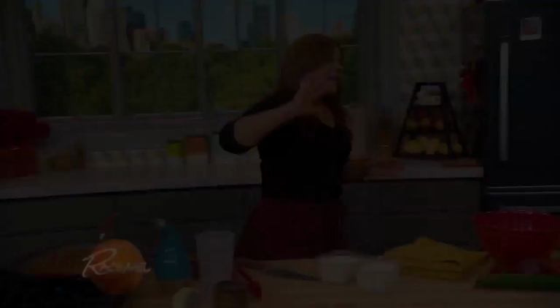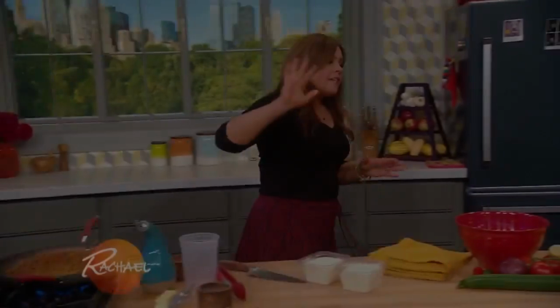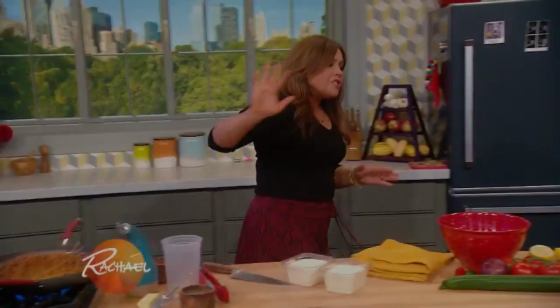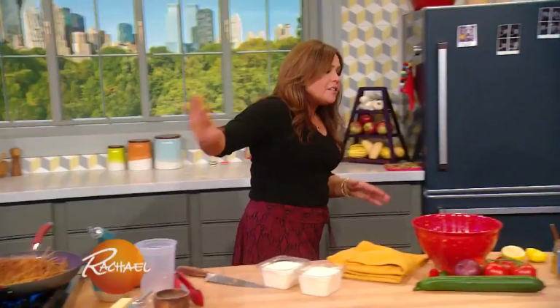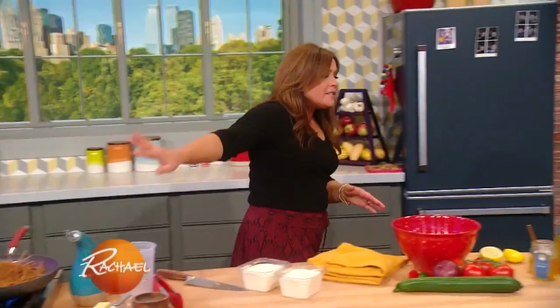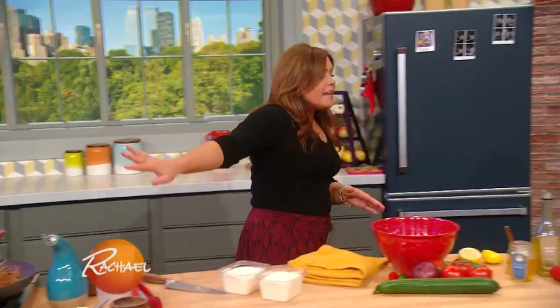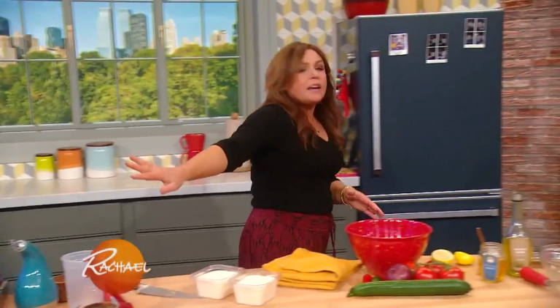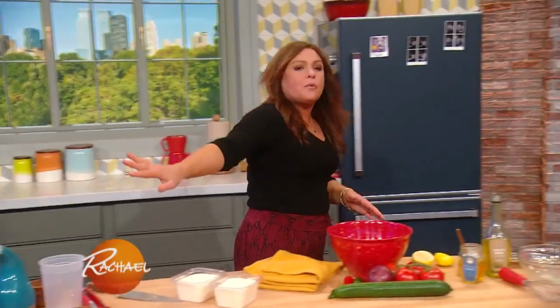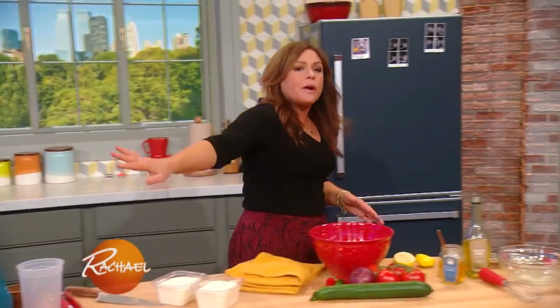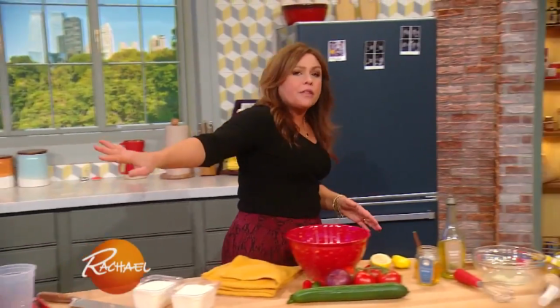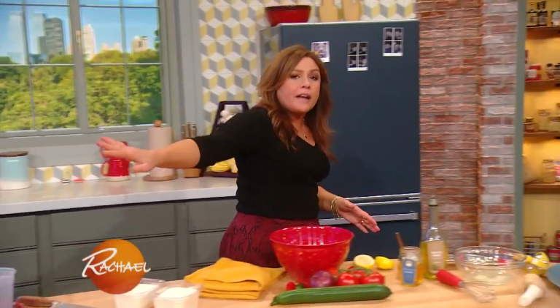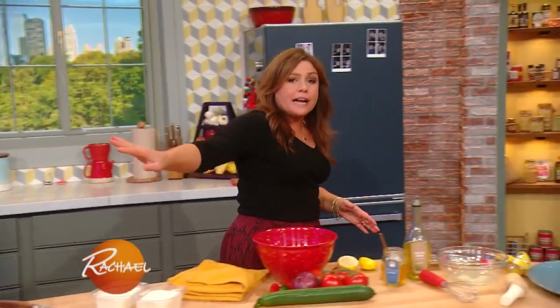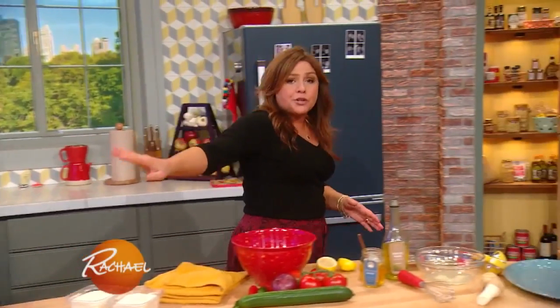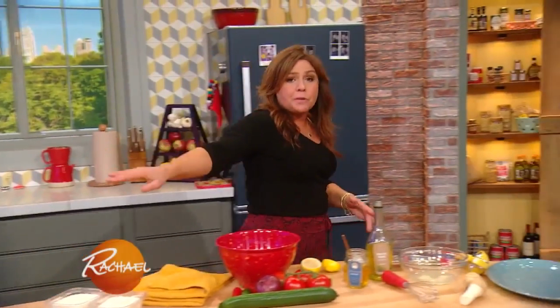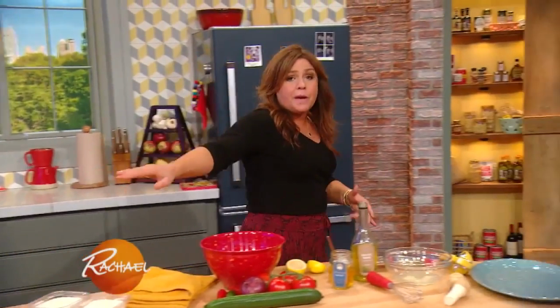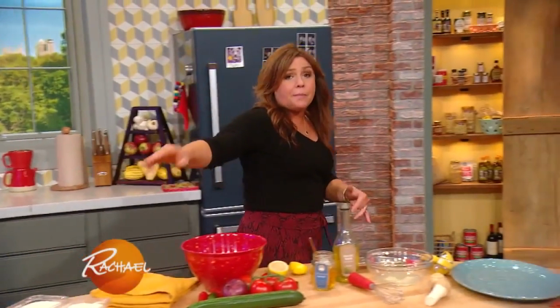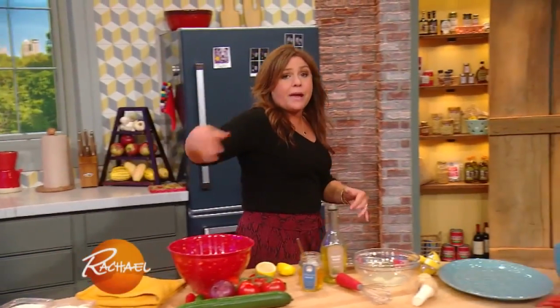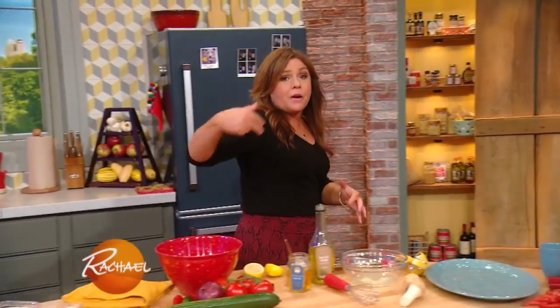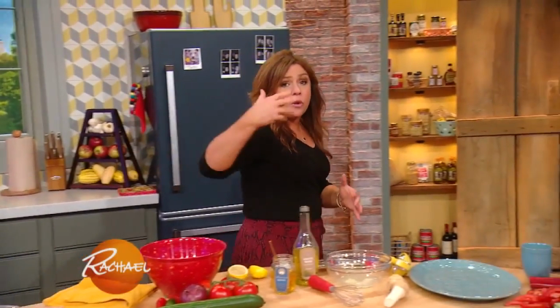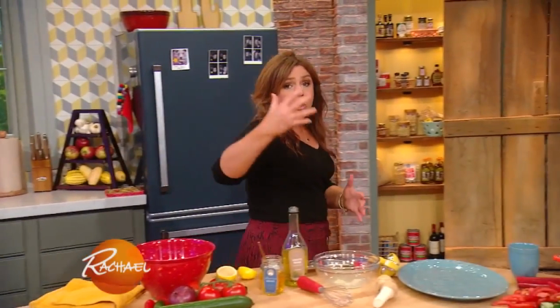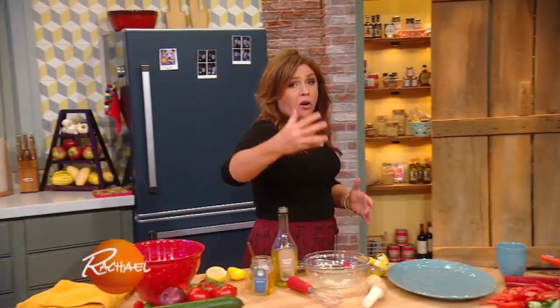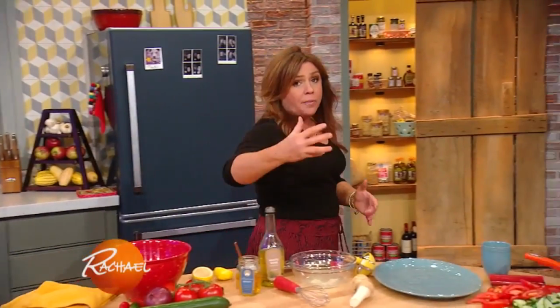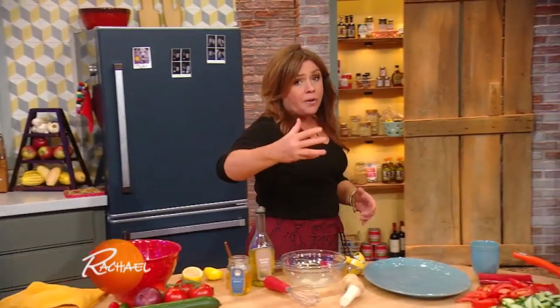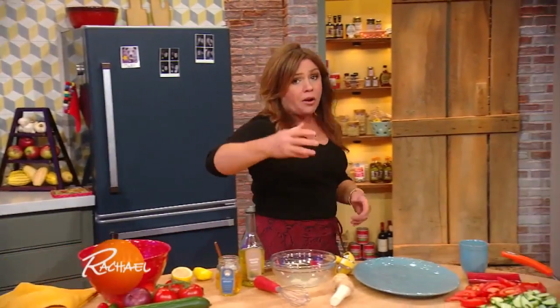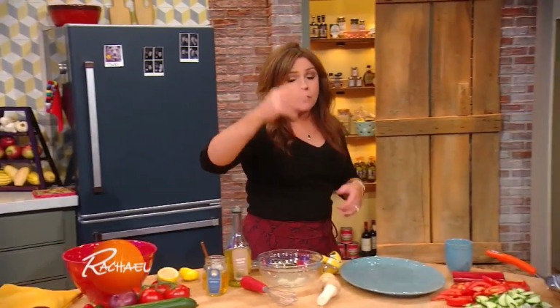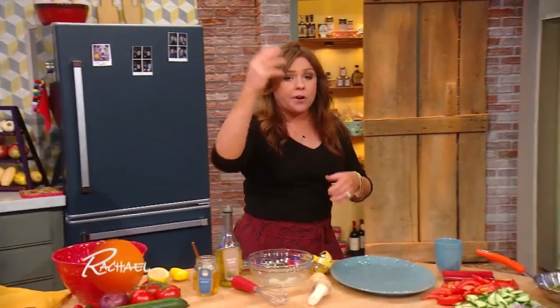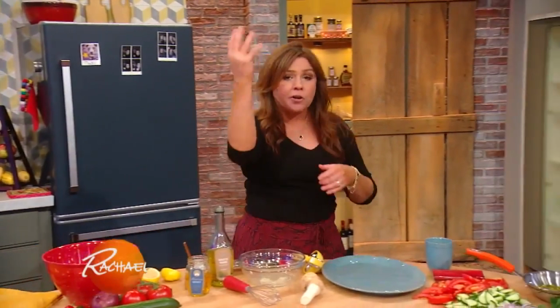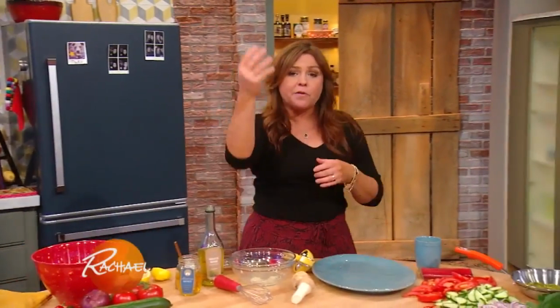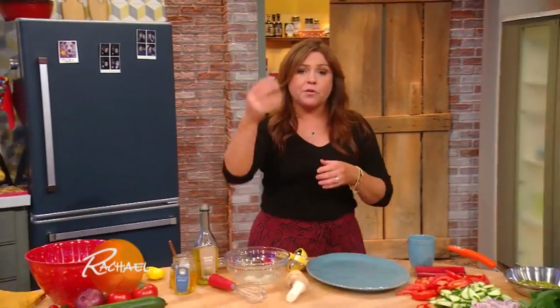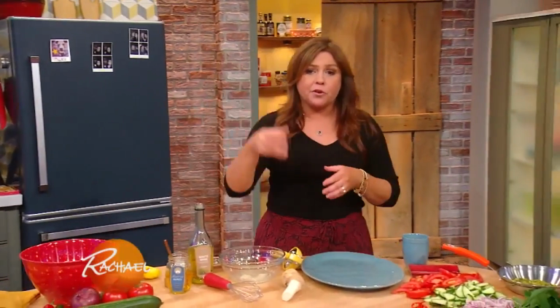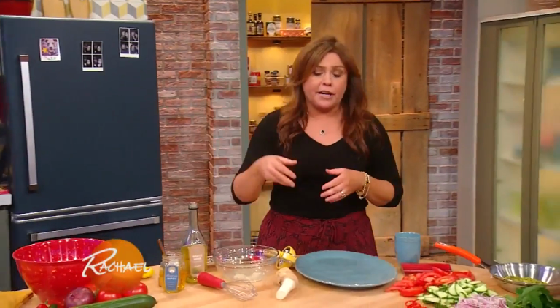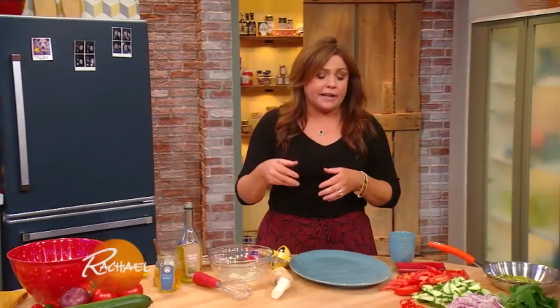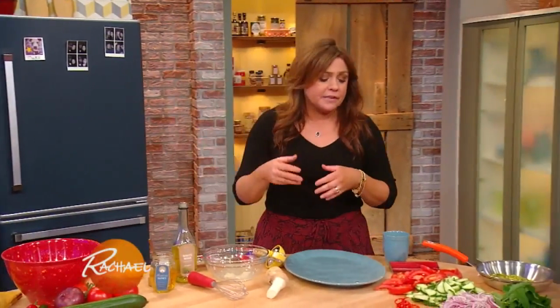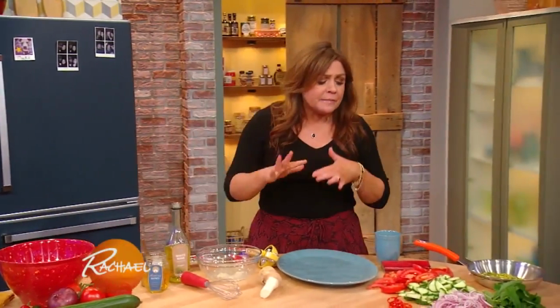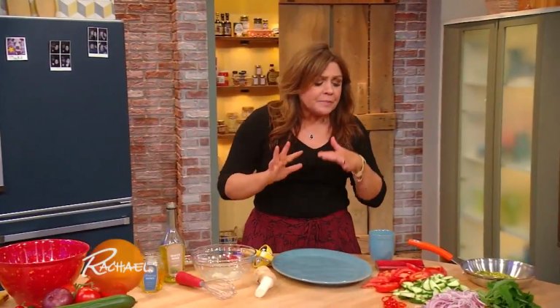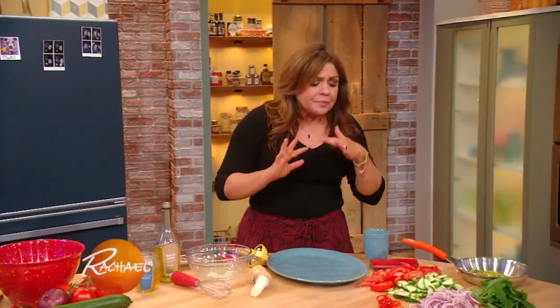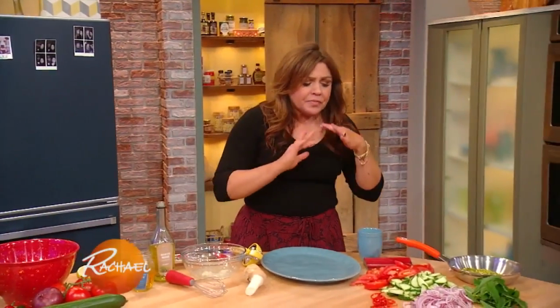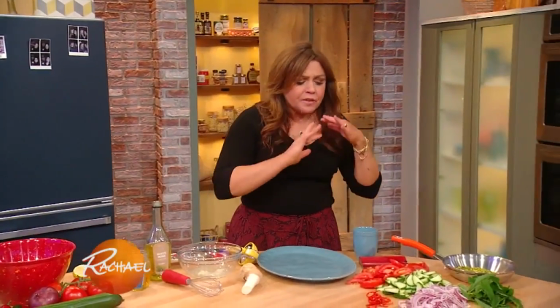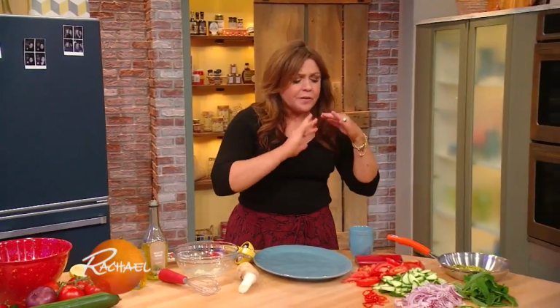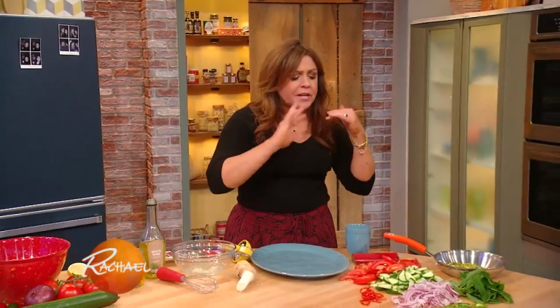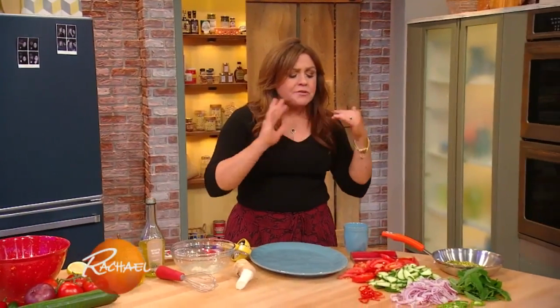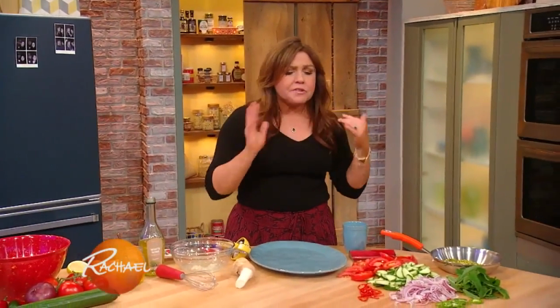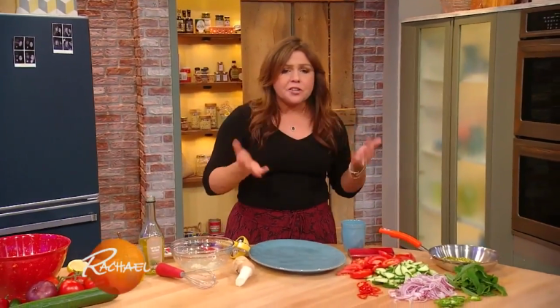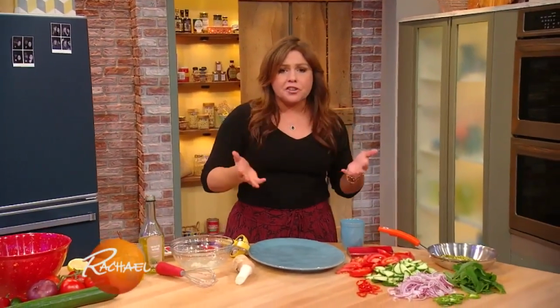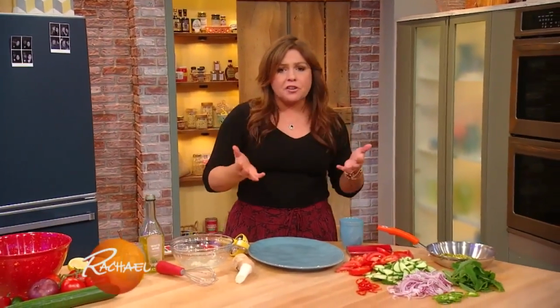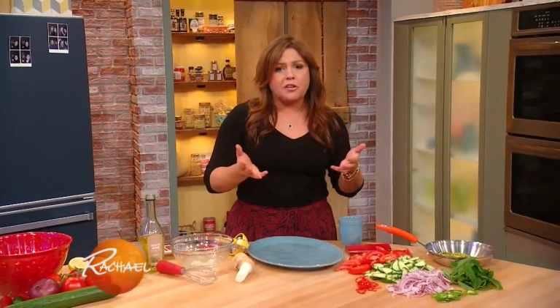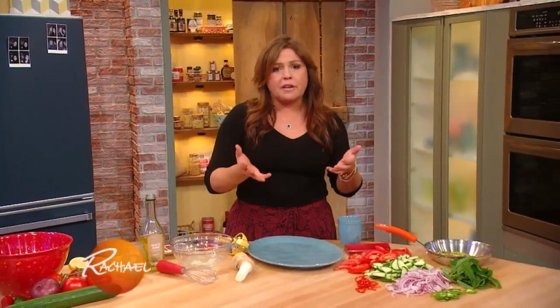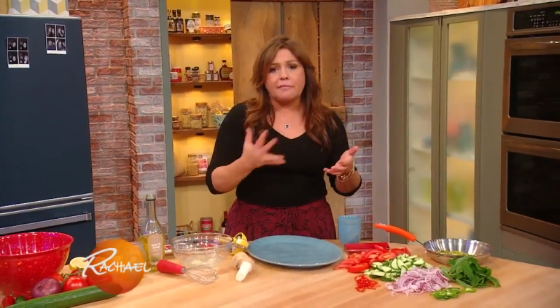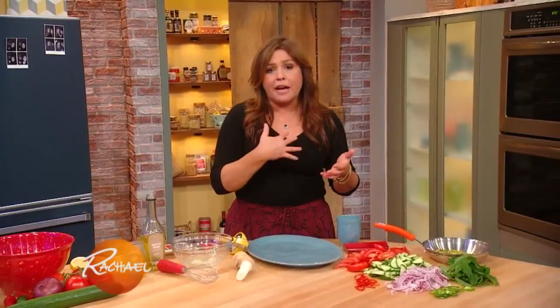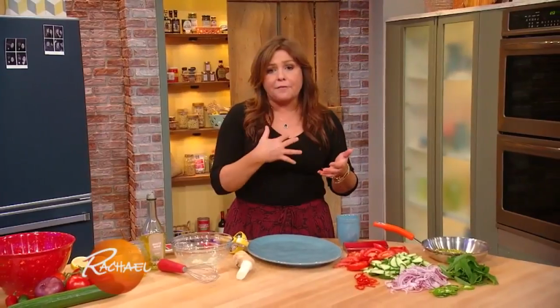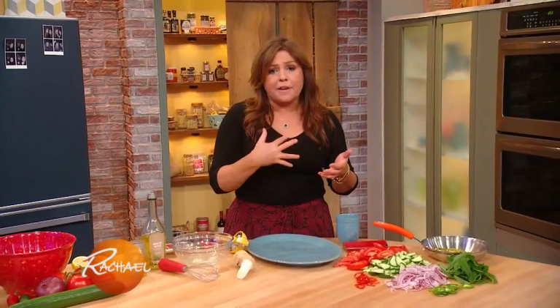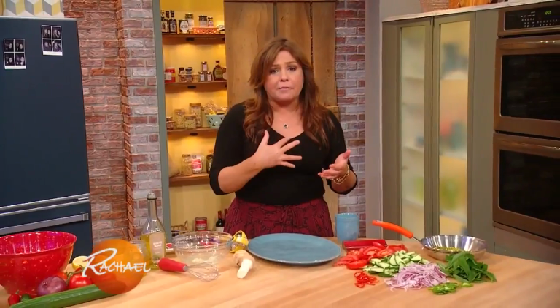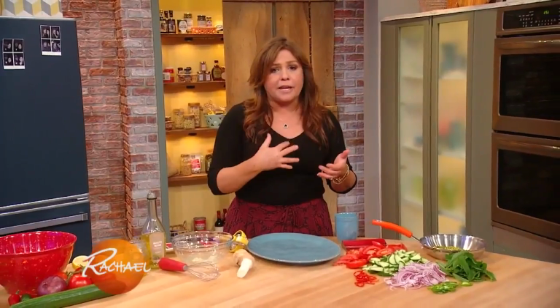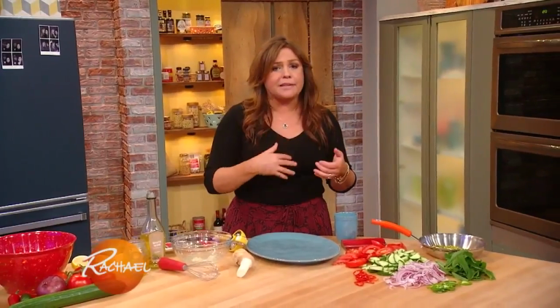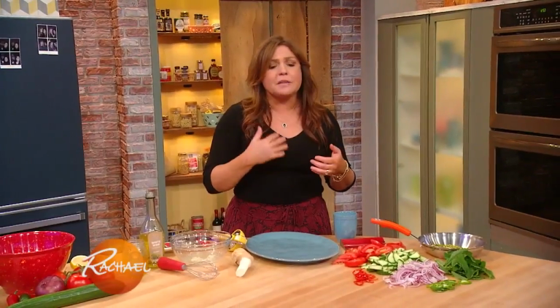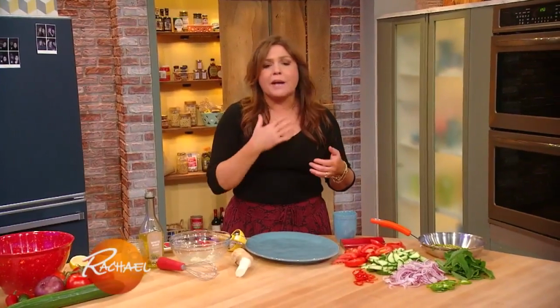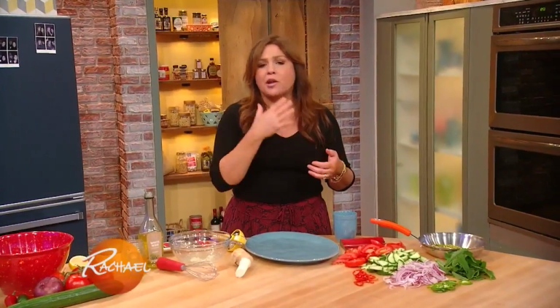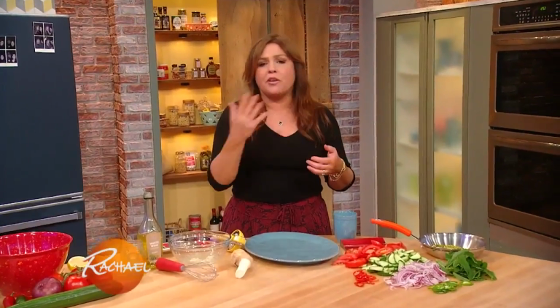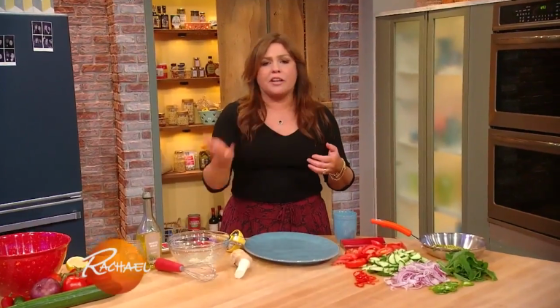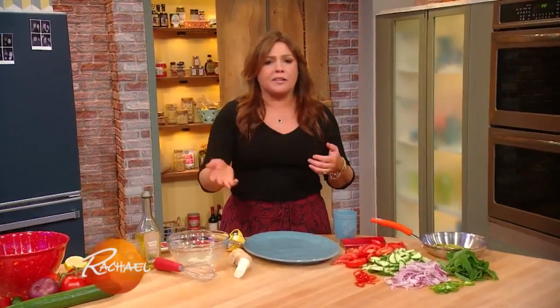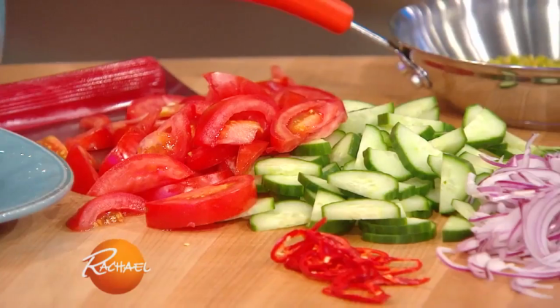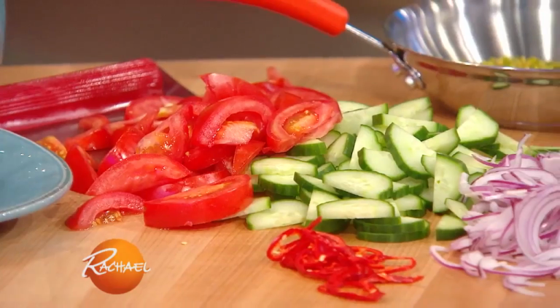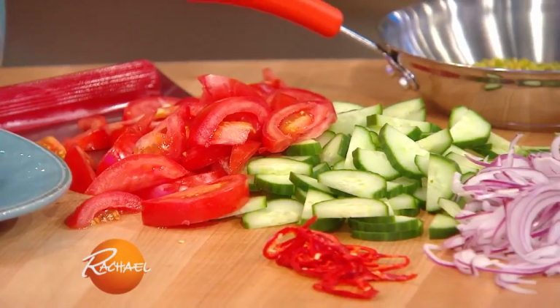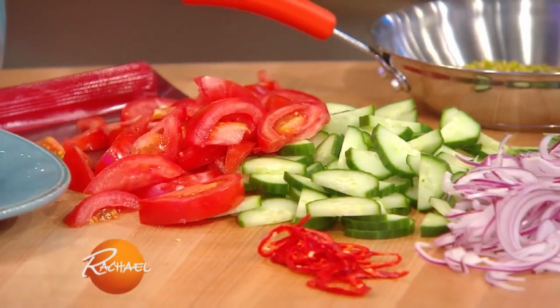Now just like with cacio e pepe or carbonara, very few ingredients, very traditional in my family — tomato and onion salad.